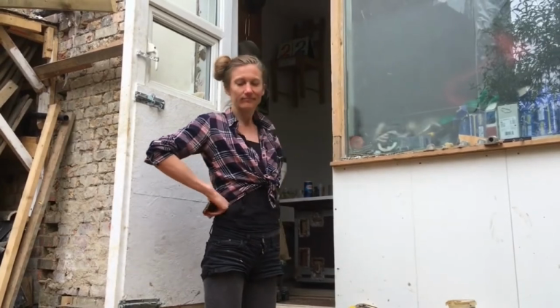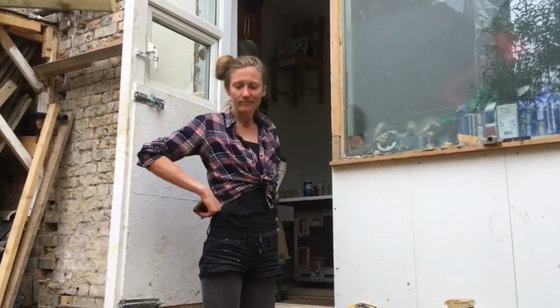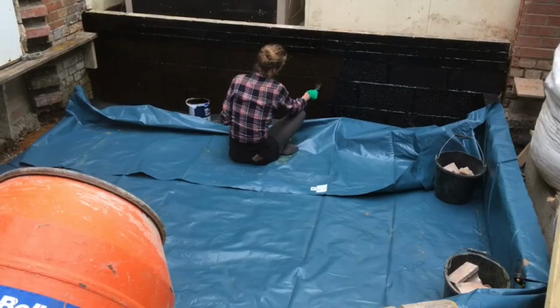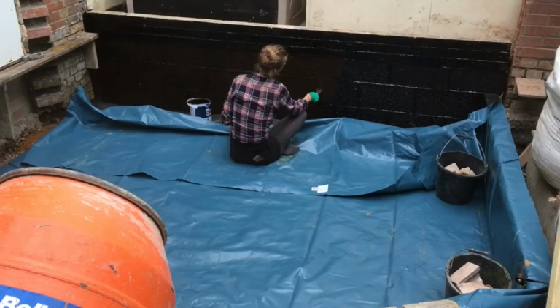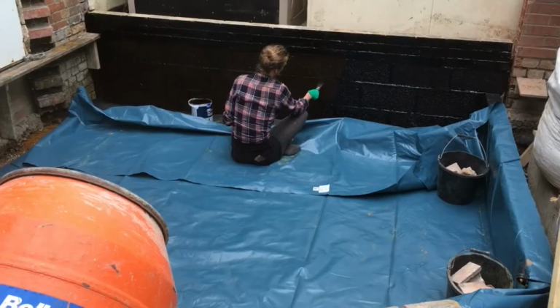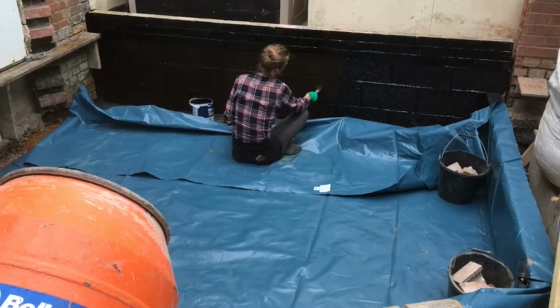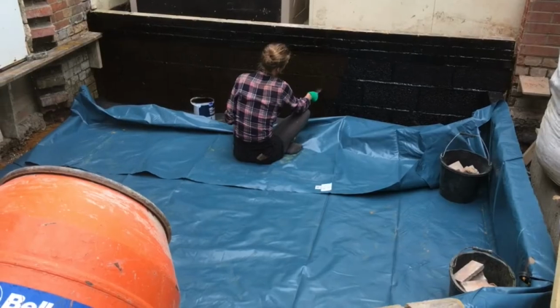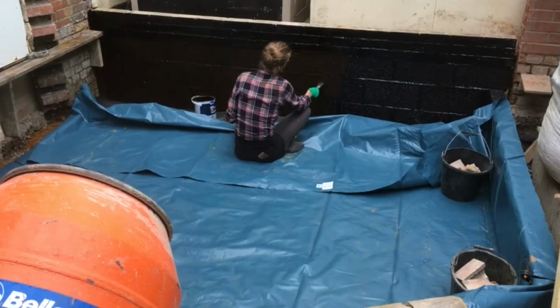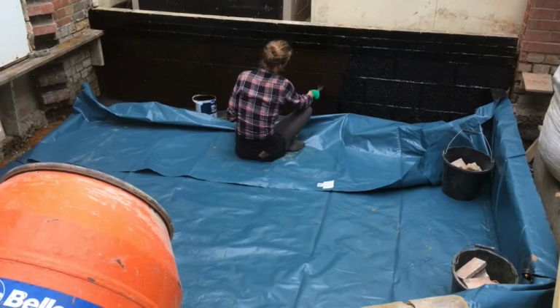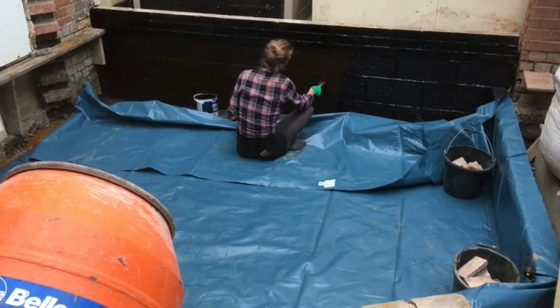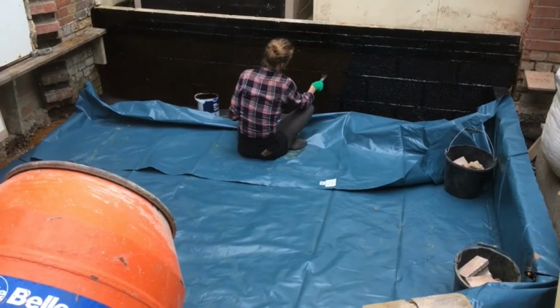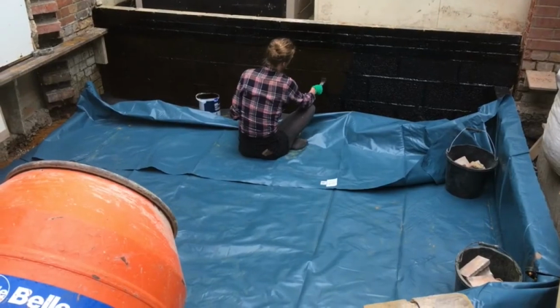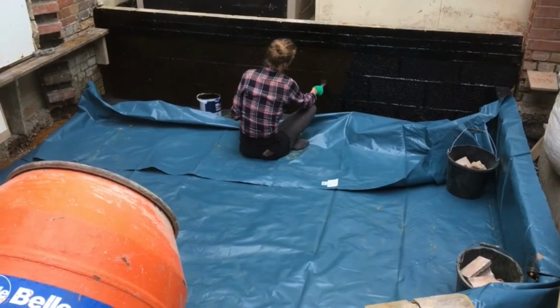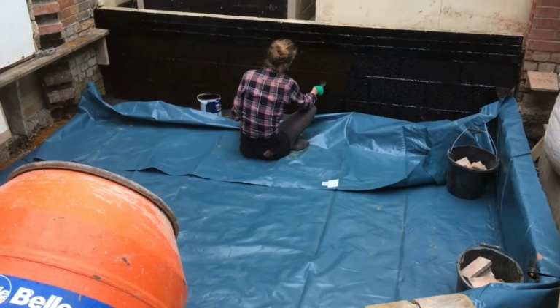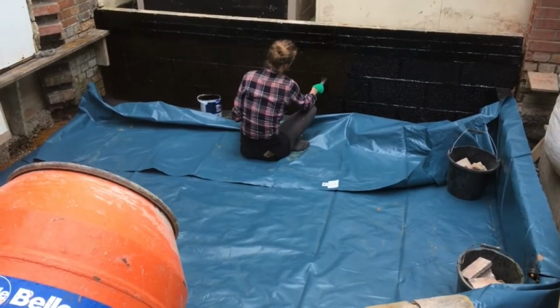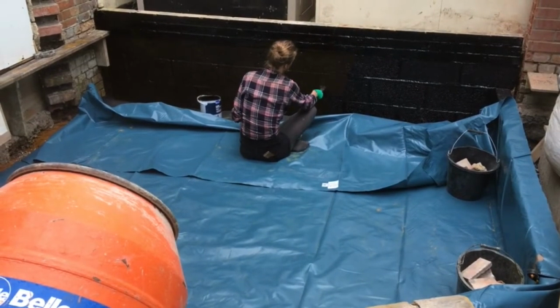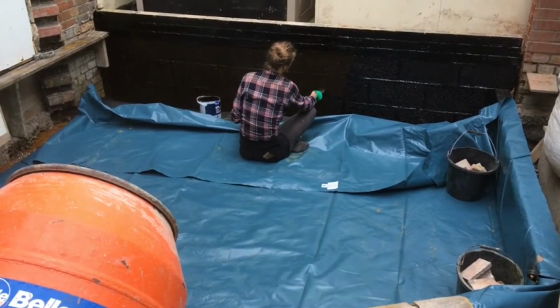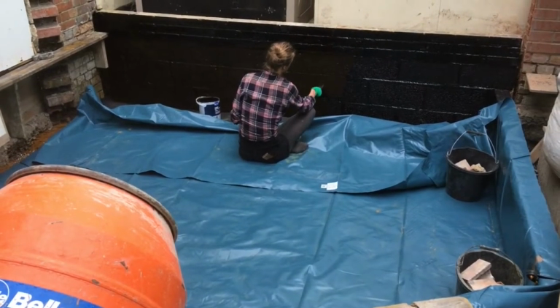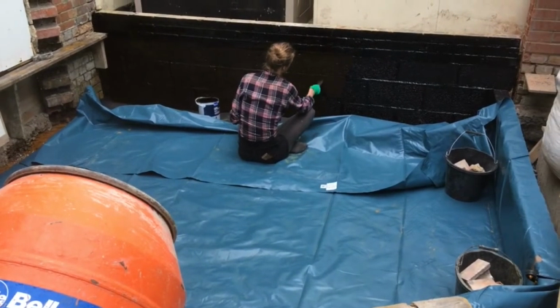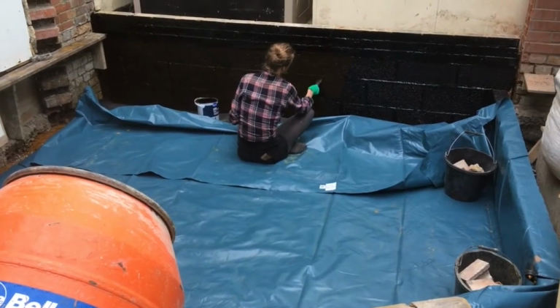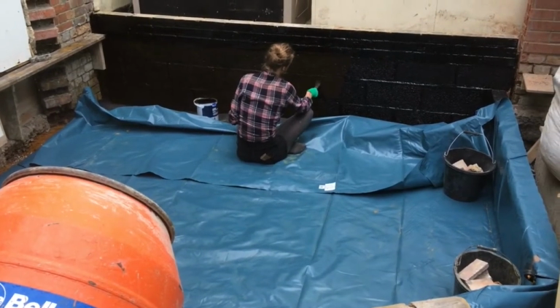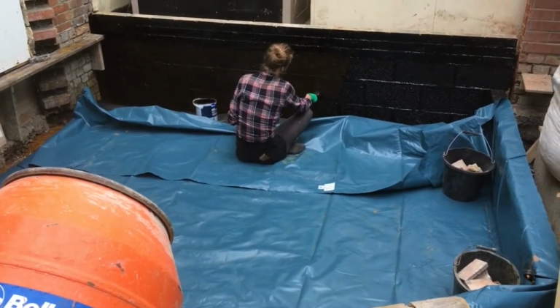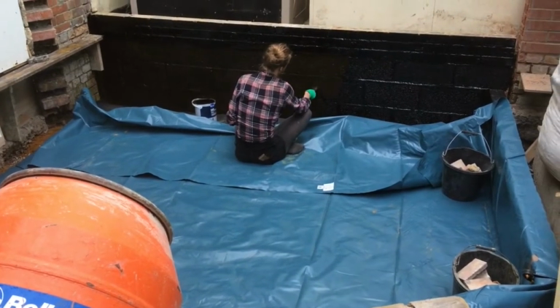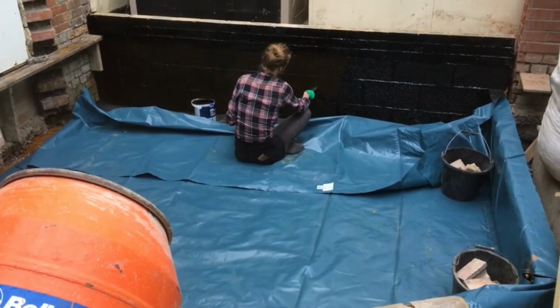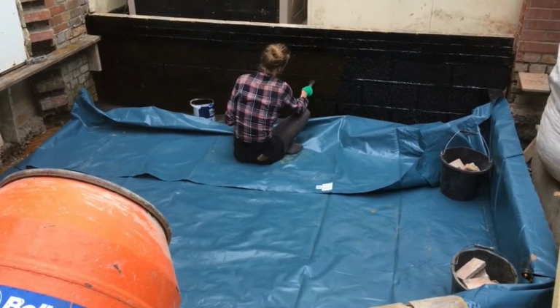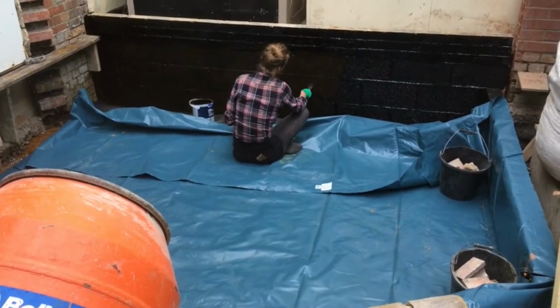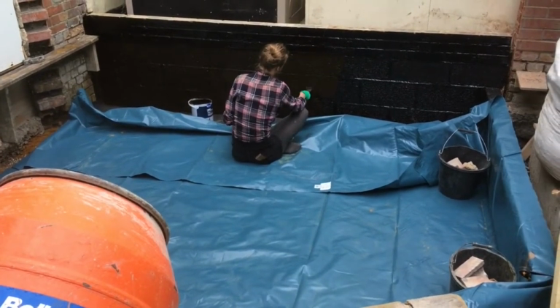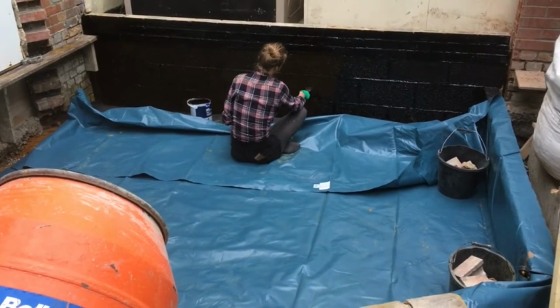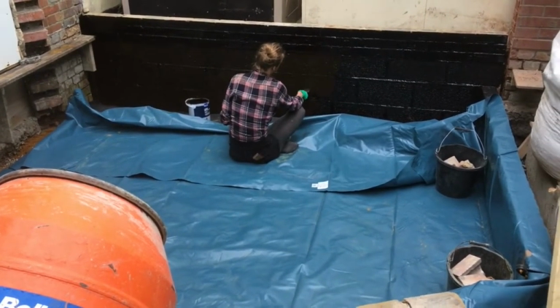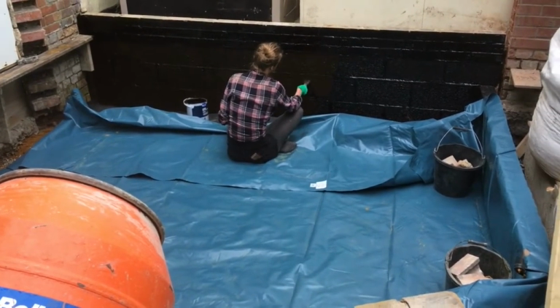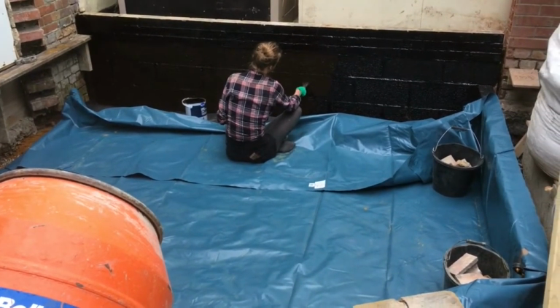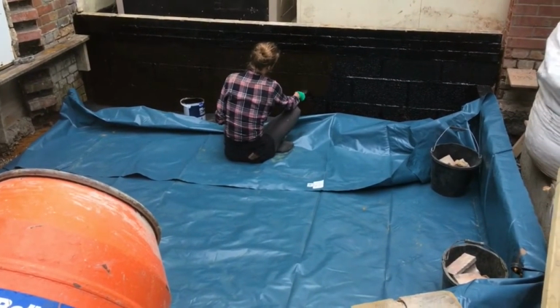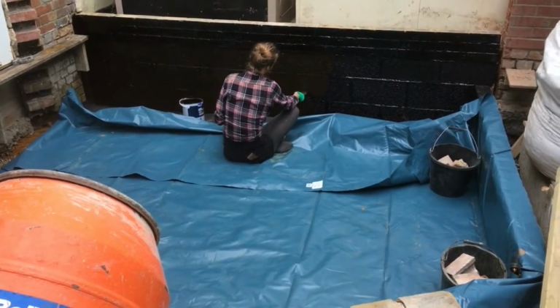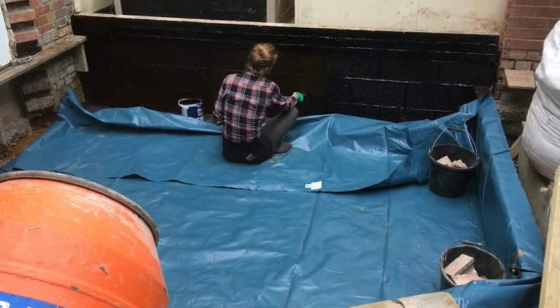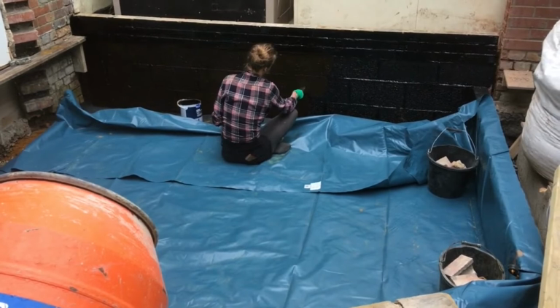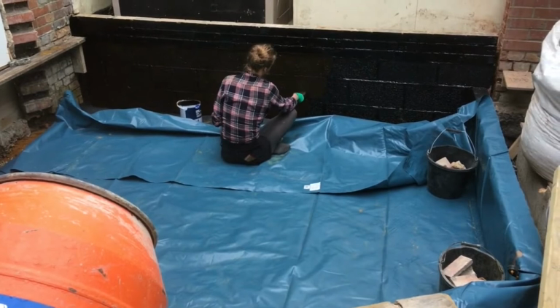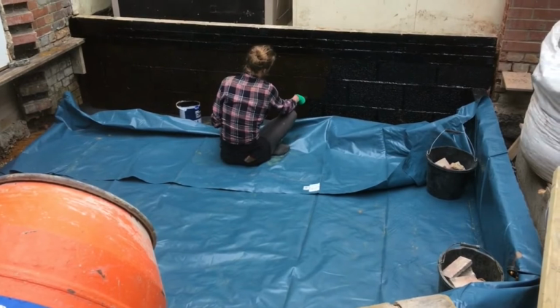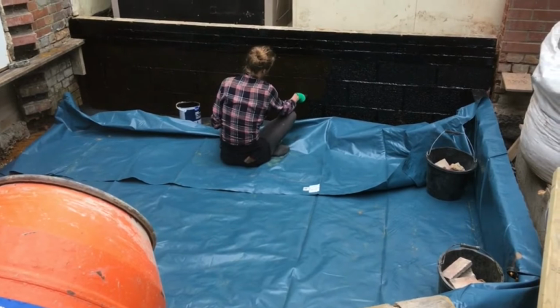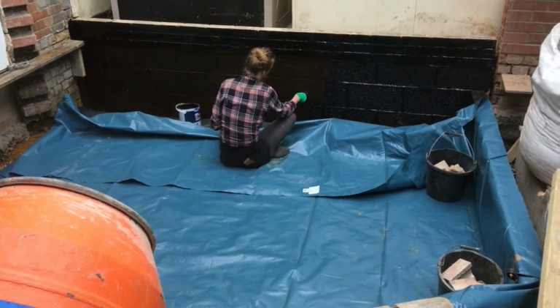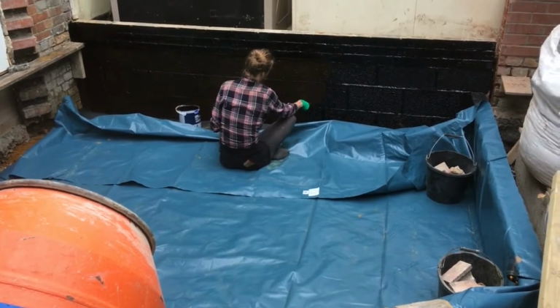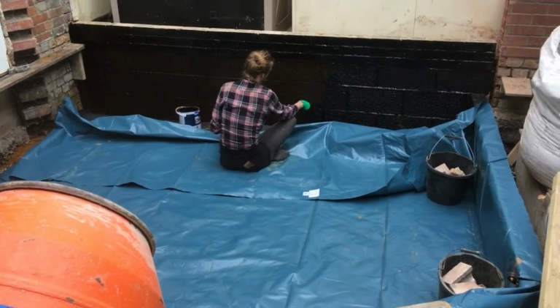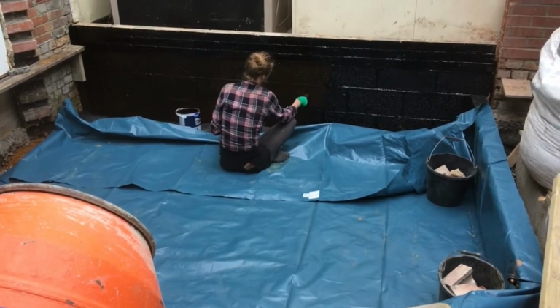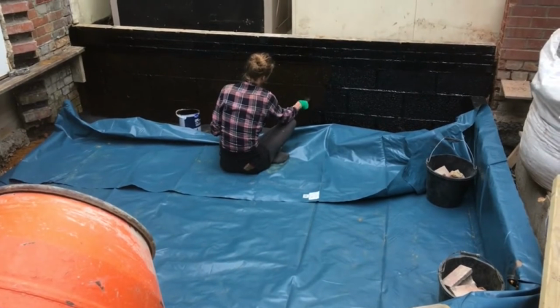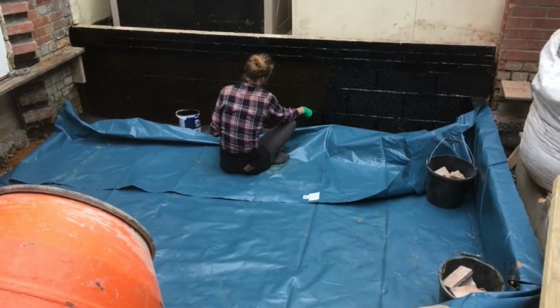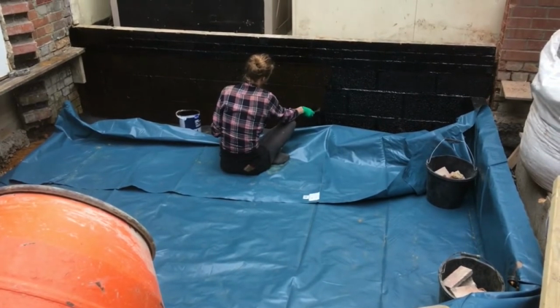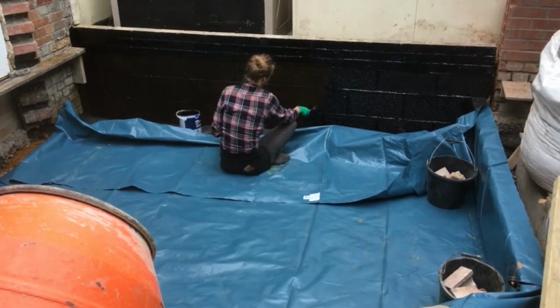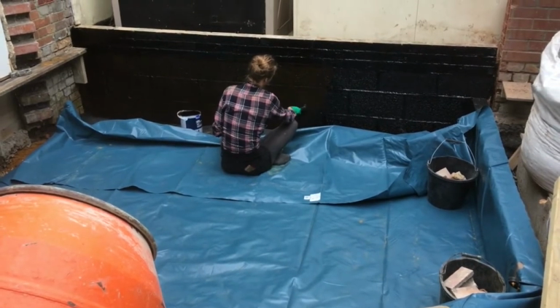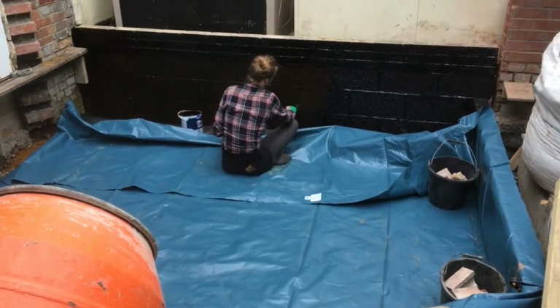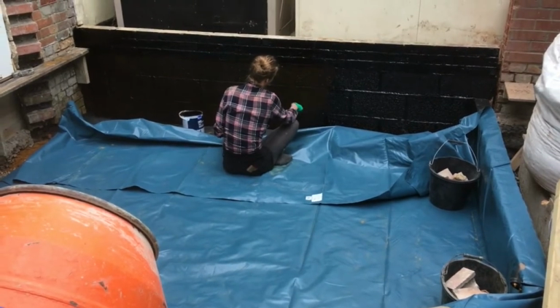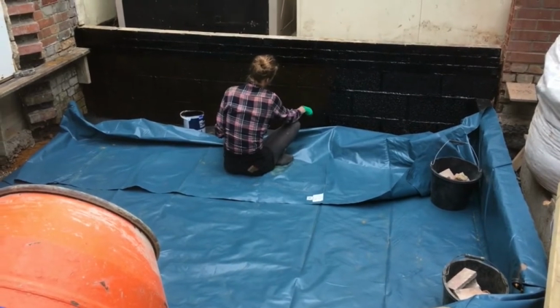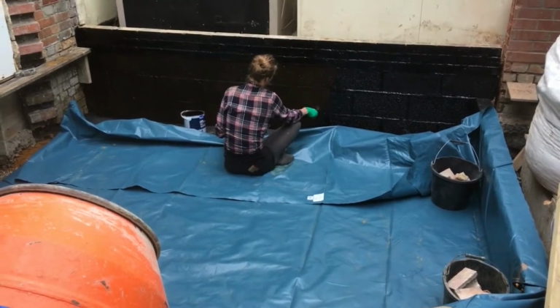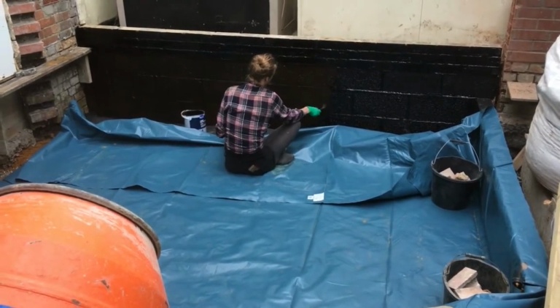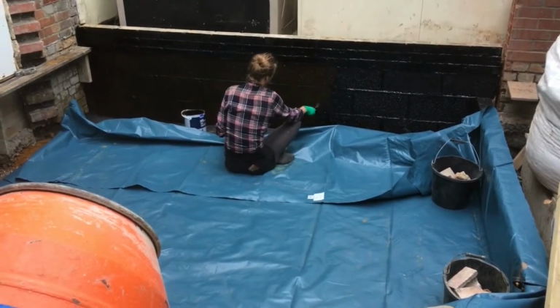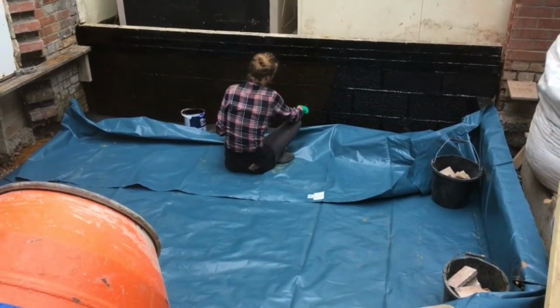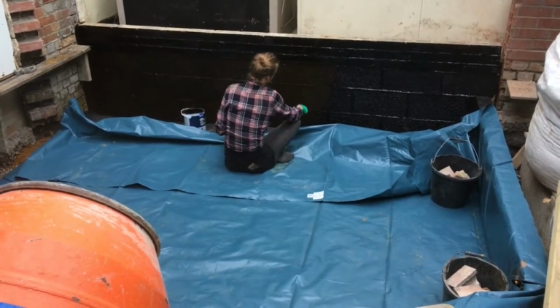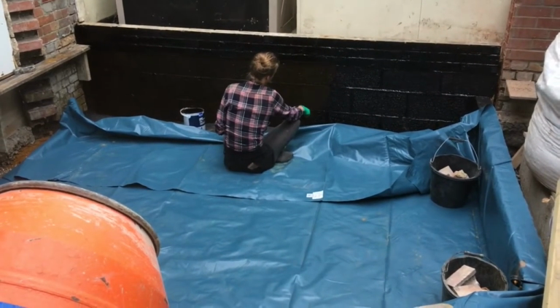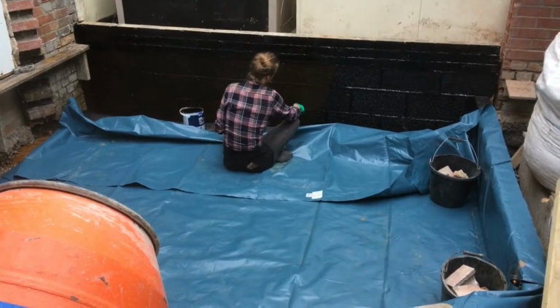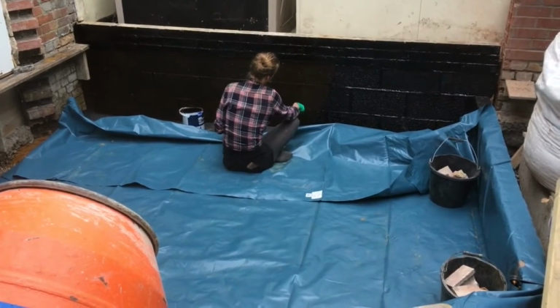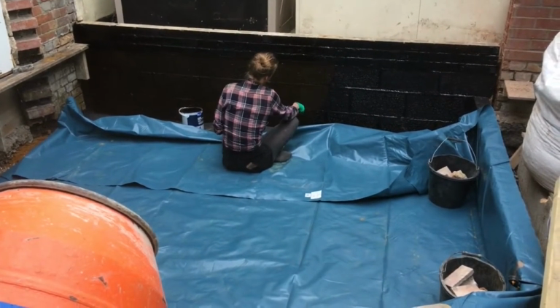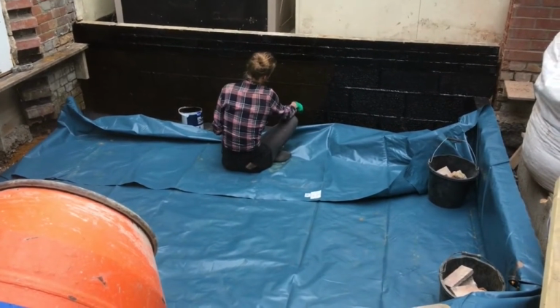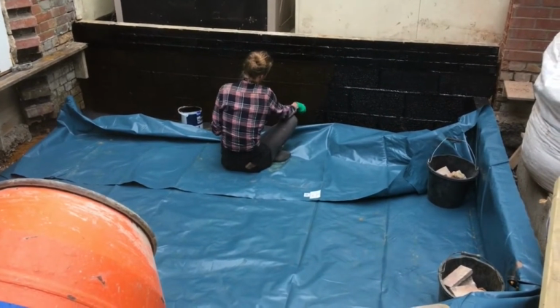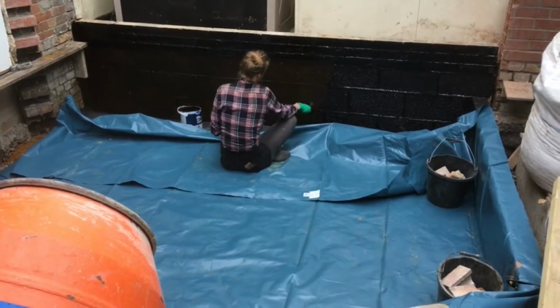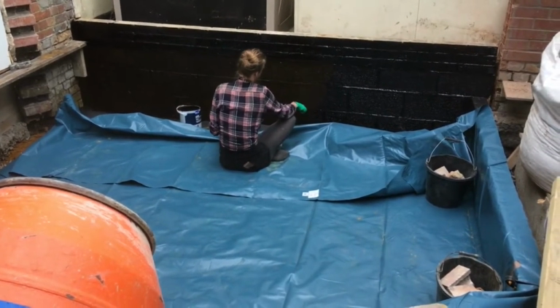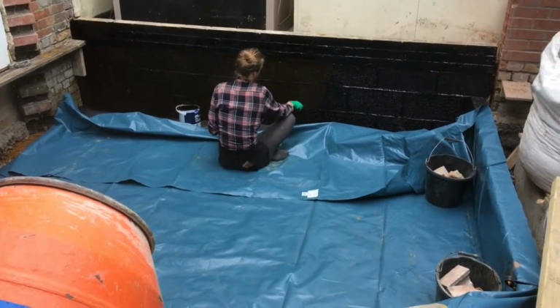On the retaining wall I've really got to stop the damp. So it's belt and braces — I'm painting on a liquid membrane as well as using the plastic membrane.